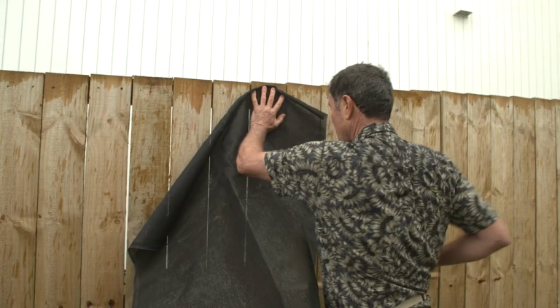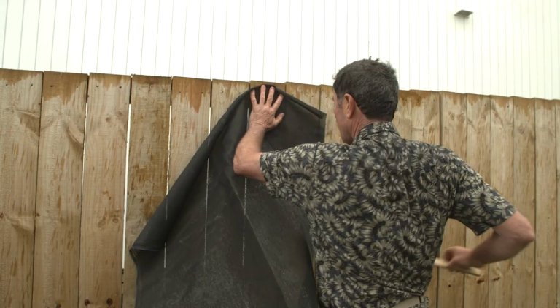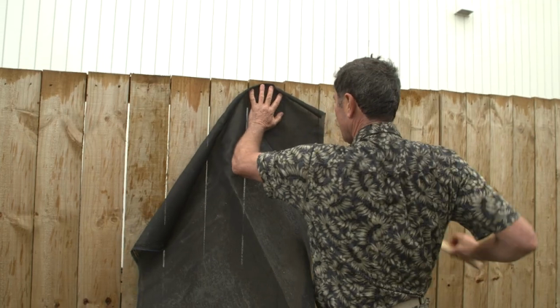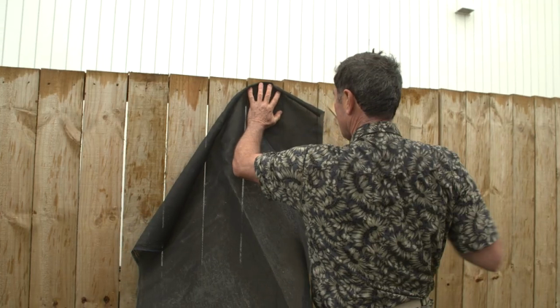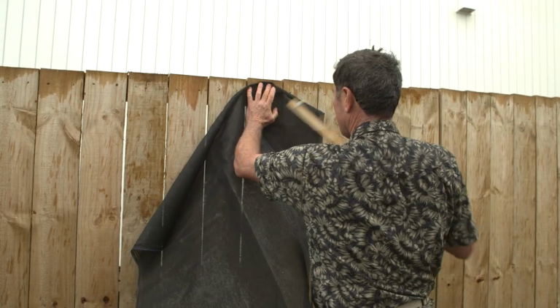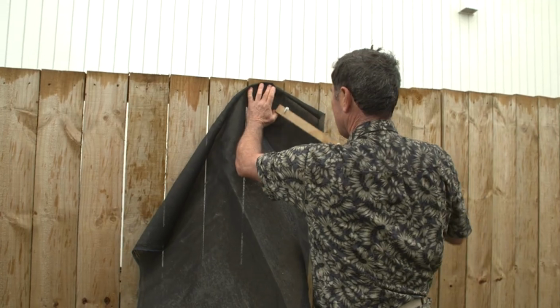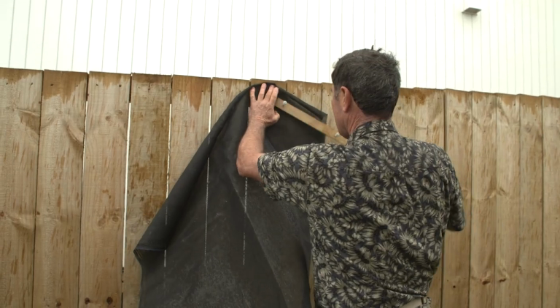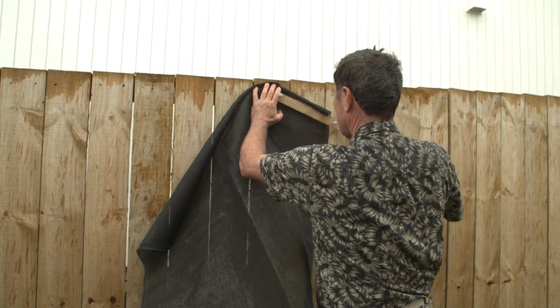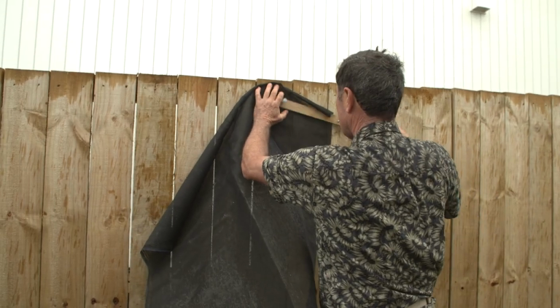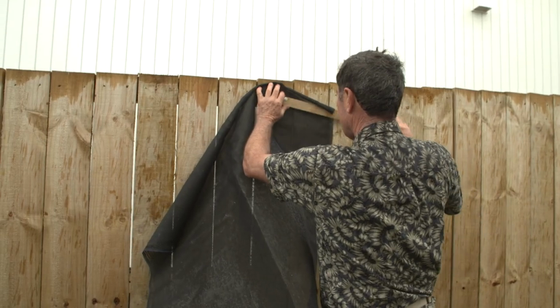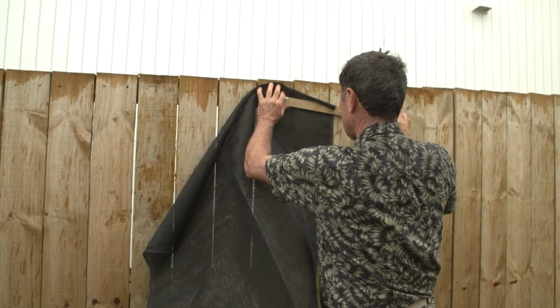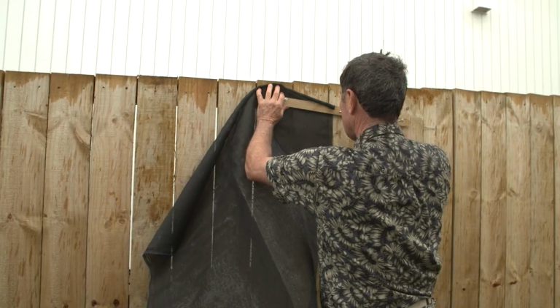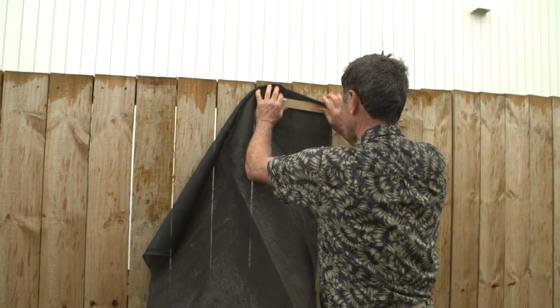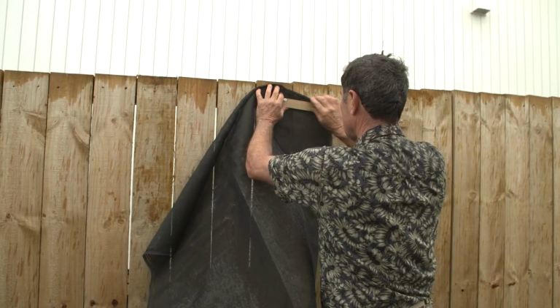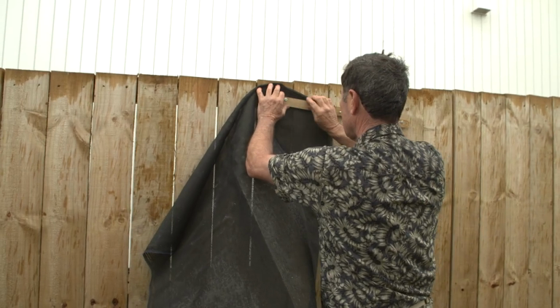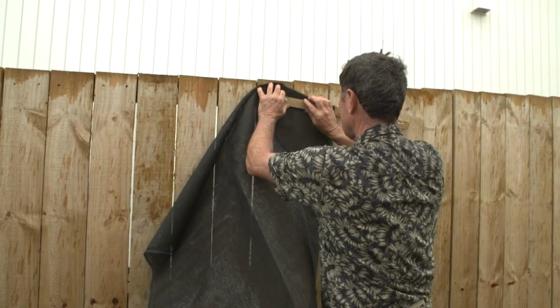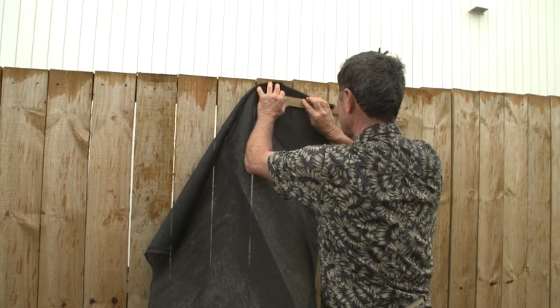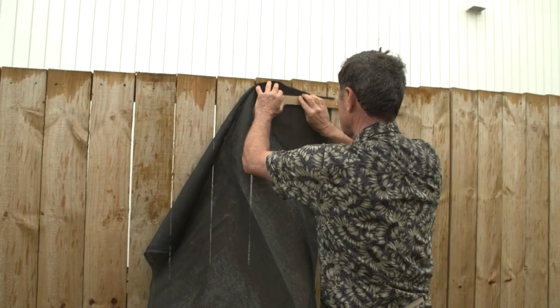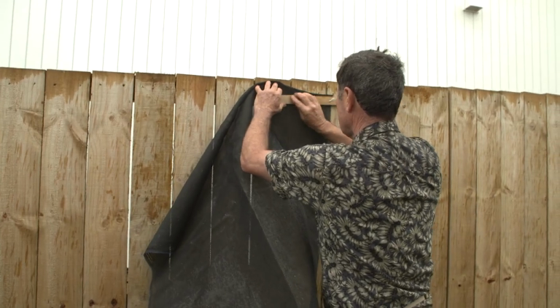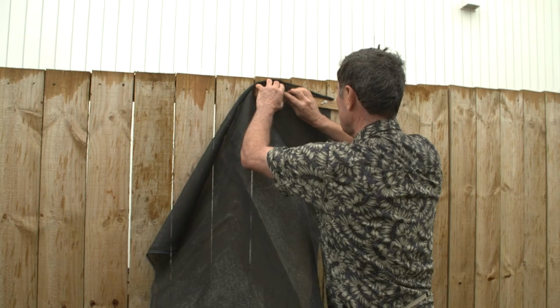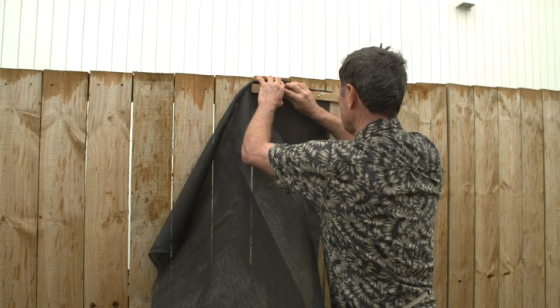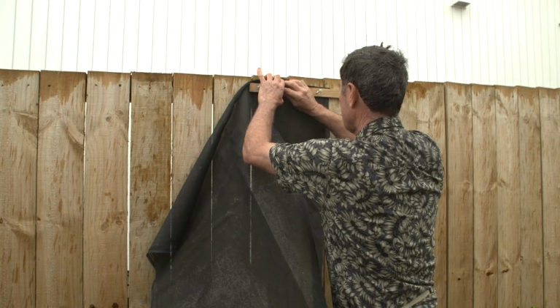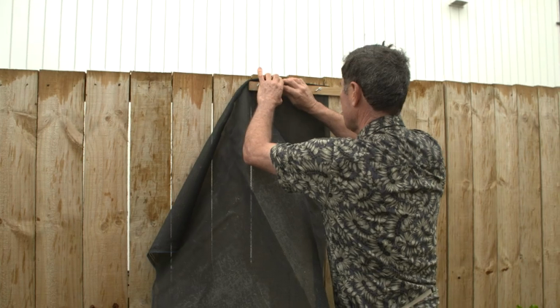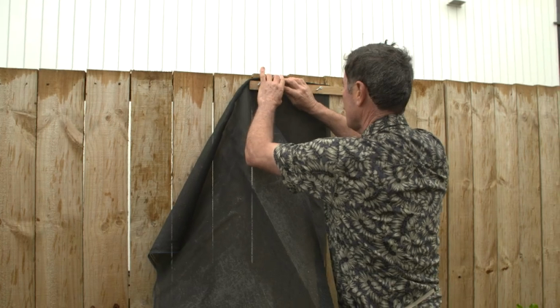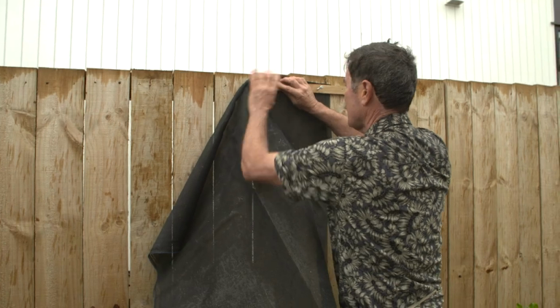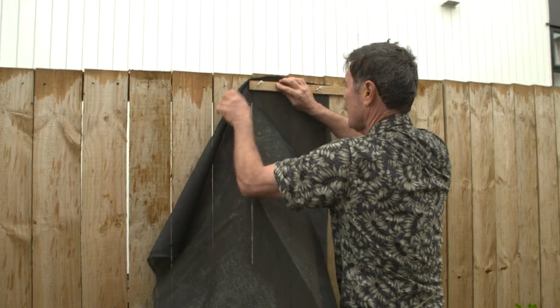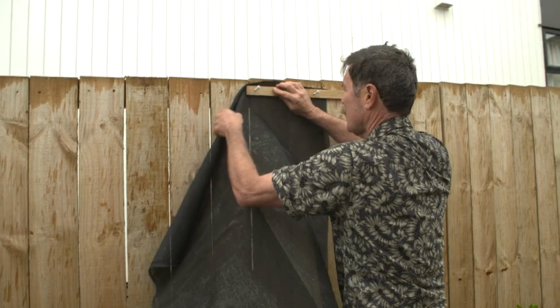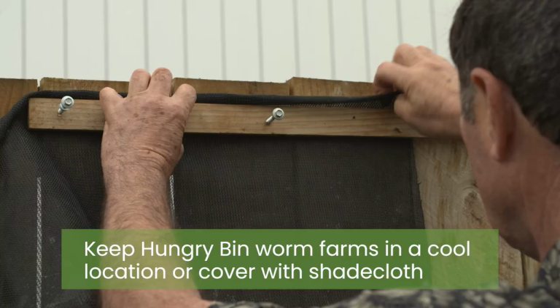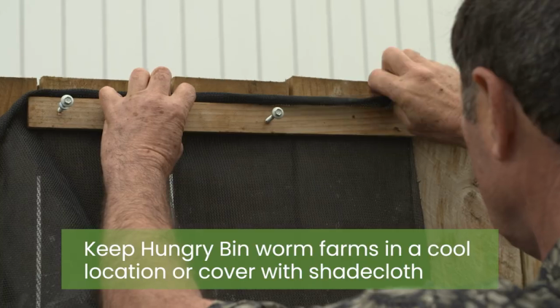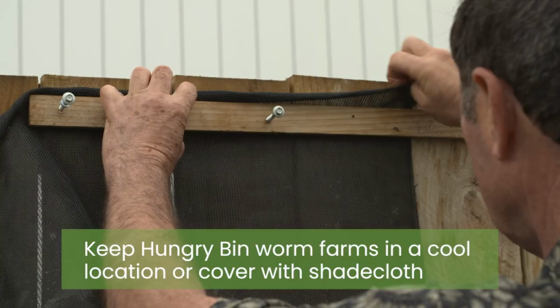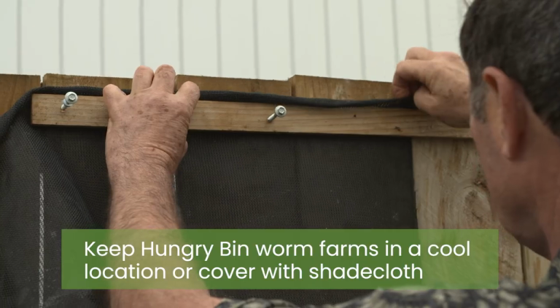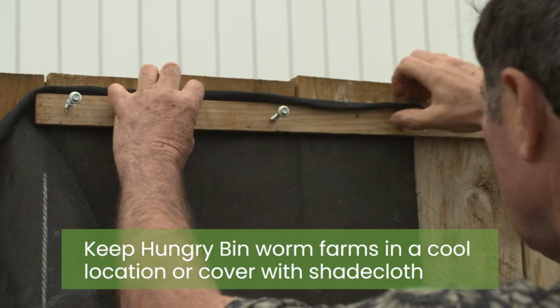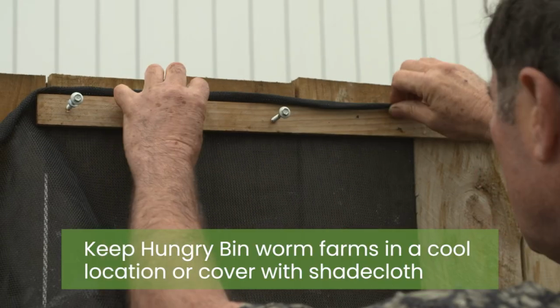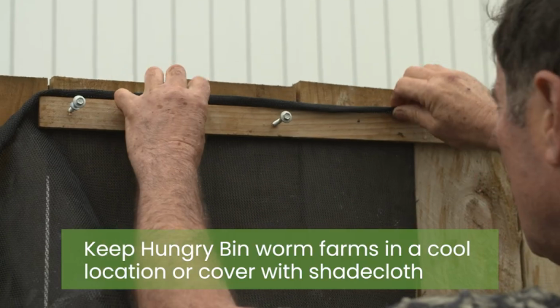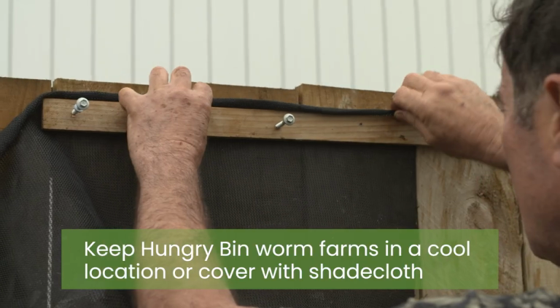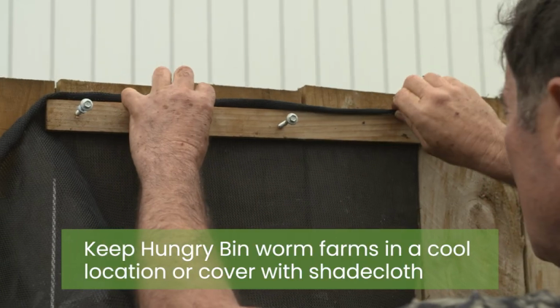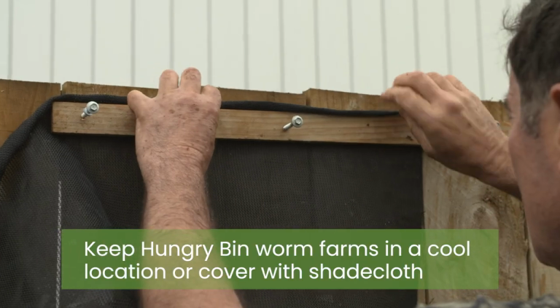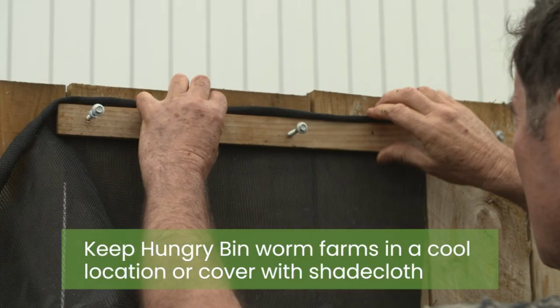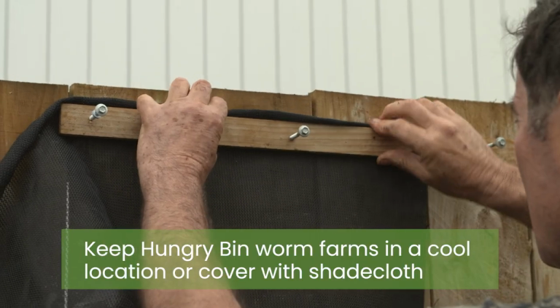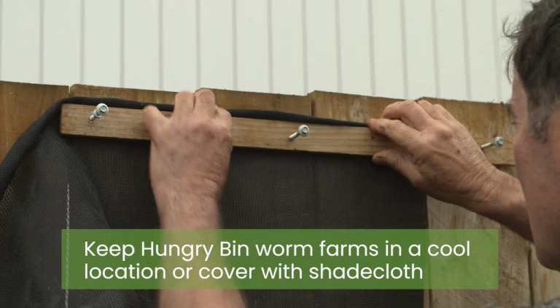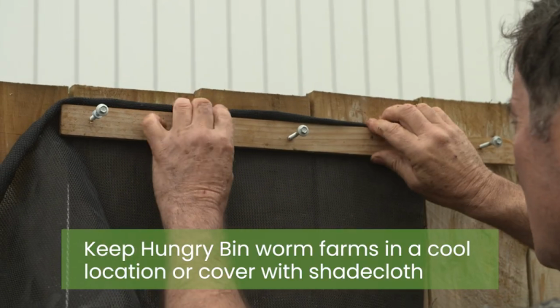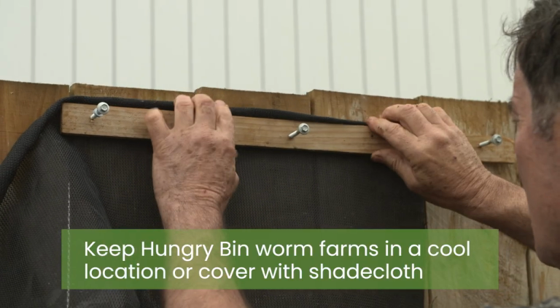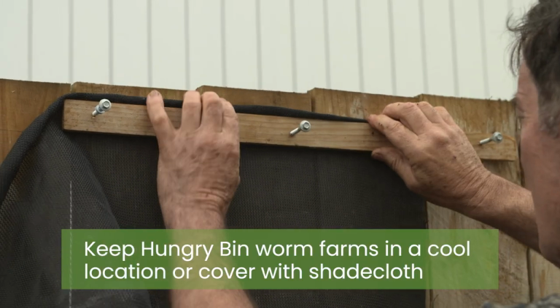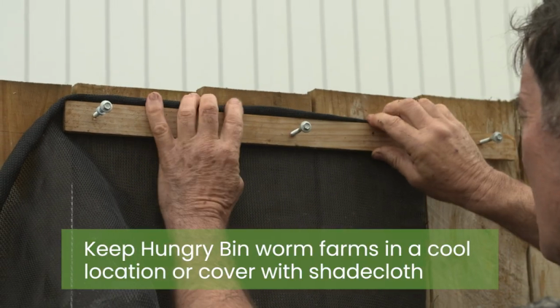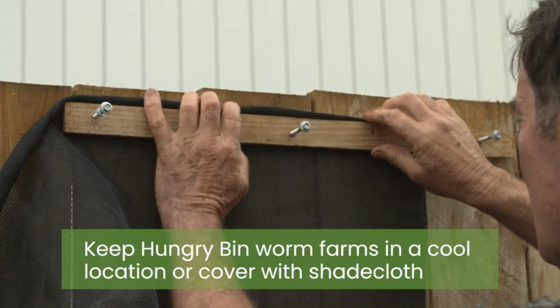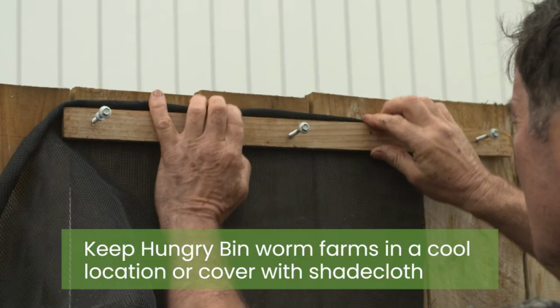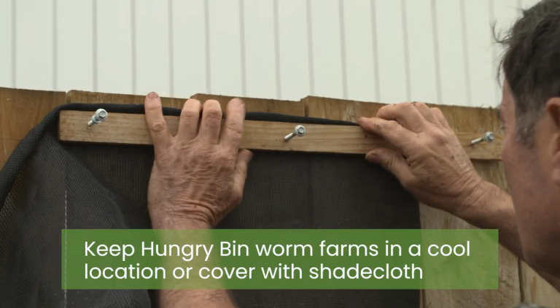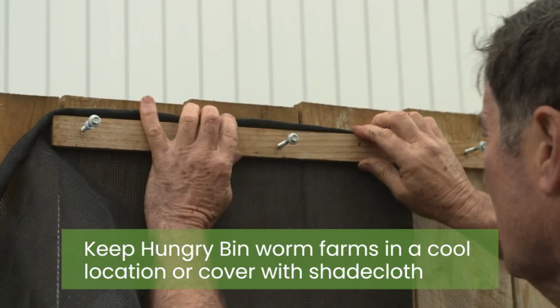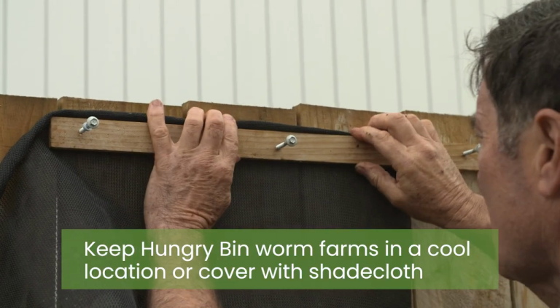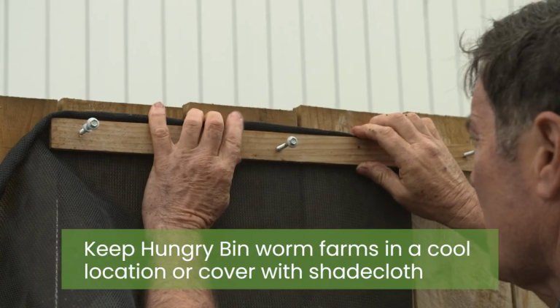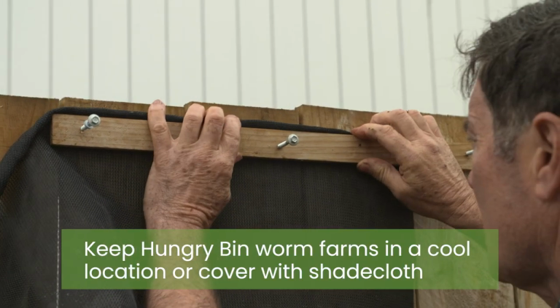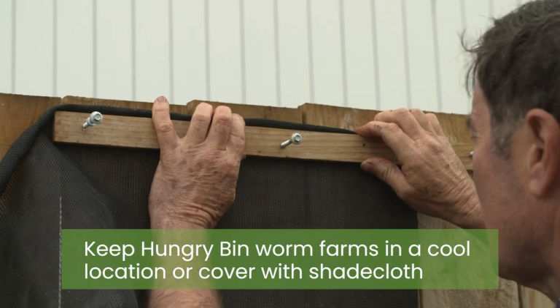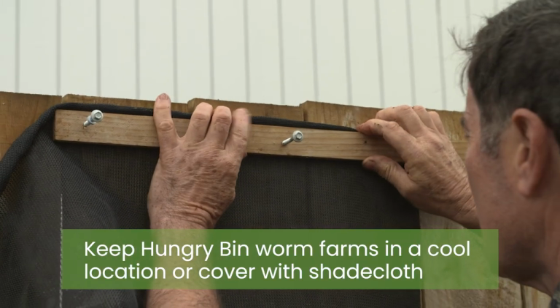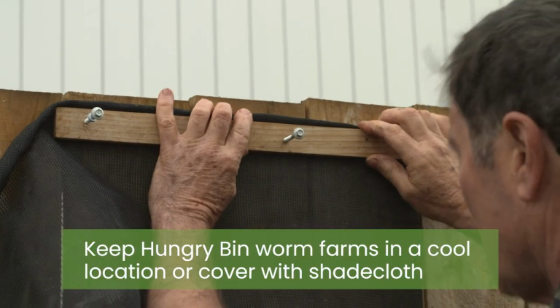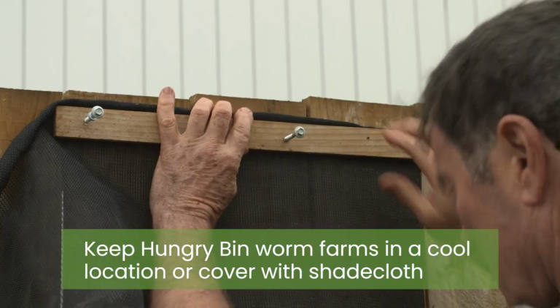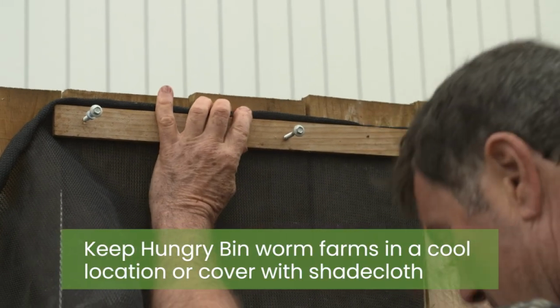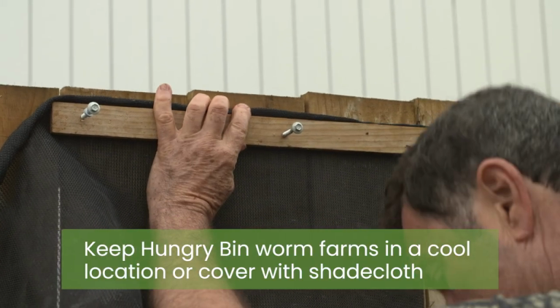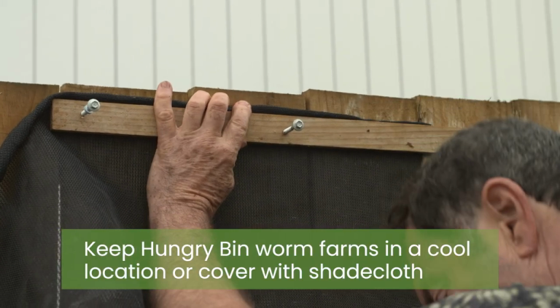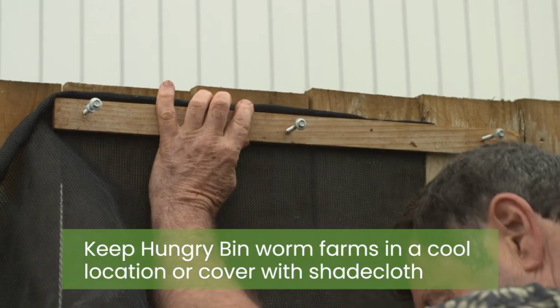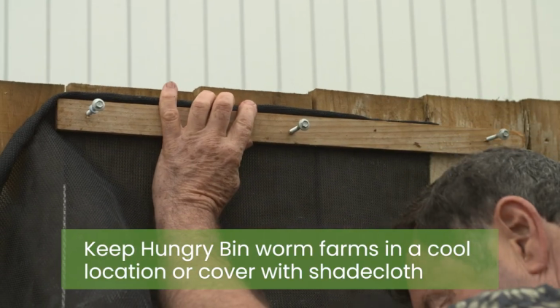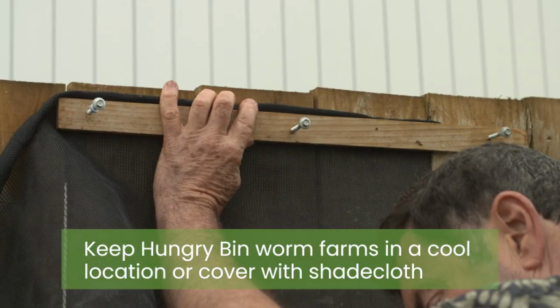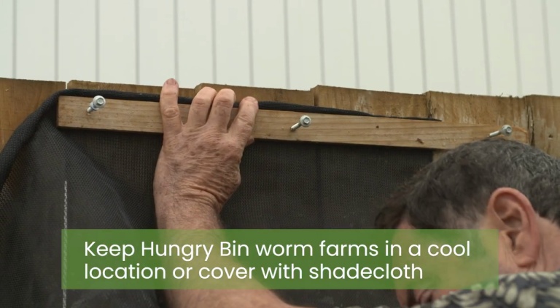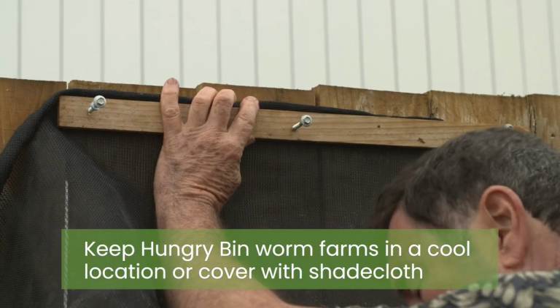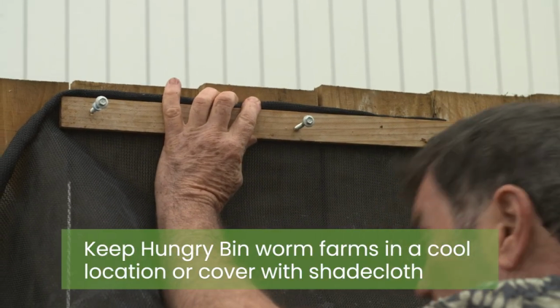Our hungry bin worm farms do best in a cool area, which we don't really have at either of our properties, so we've decided to hang some shade cloth over them.